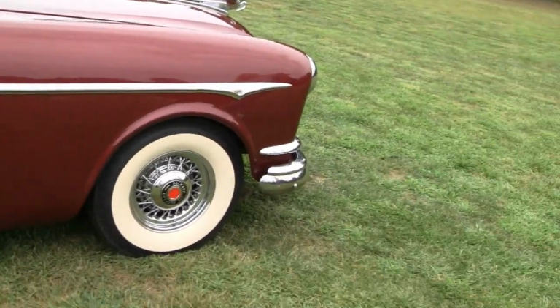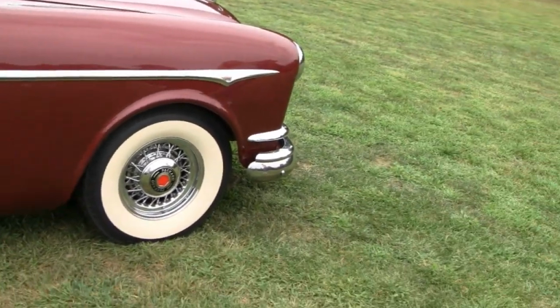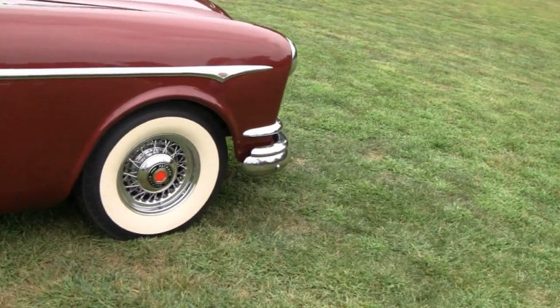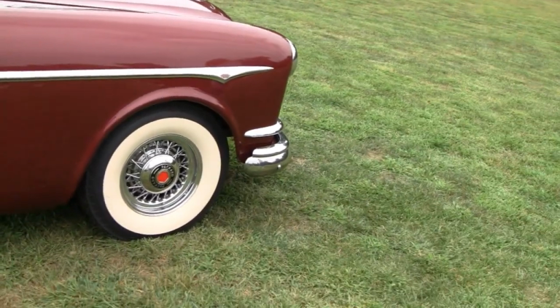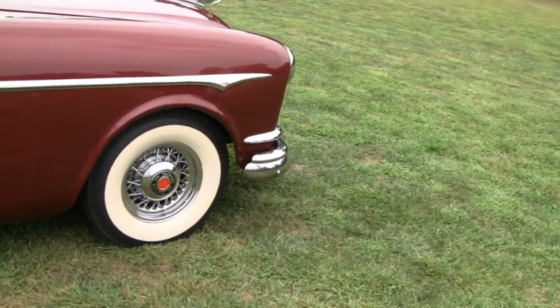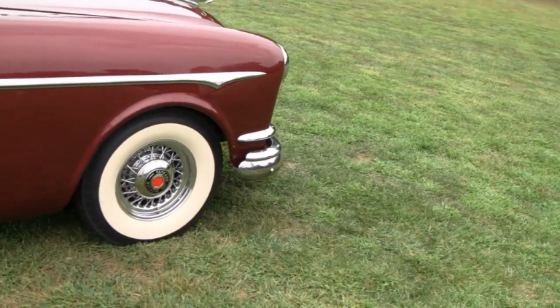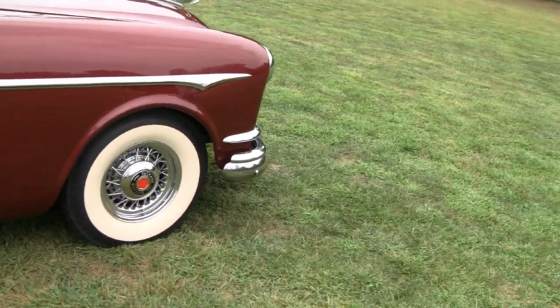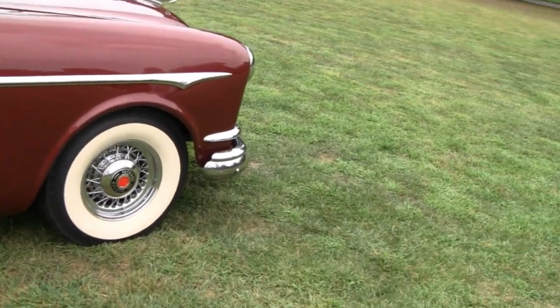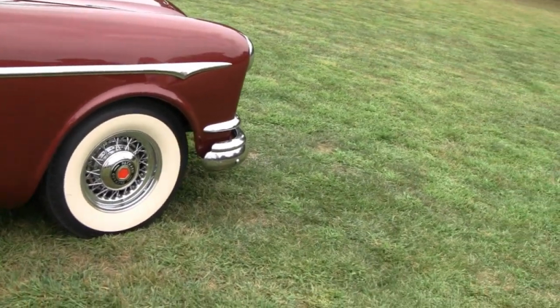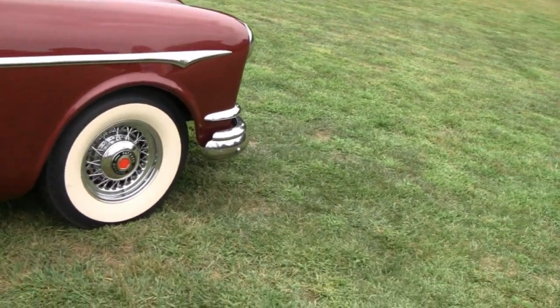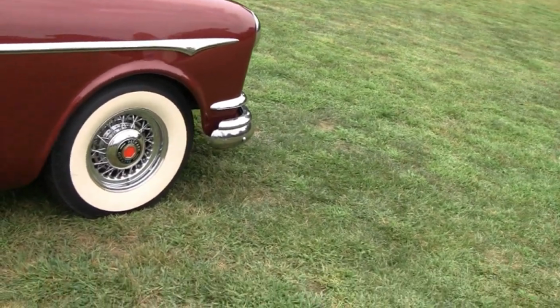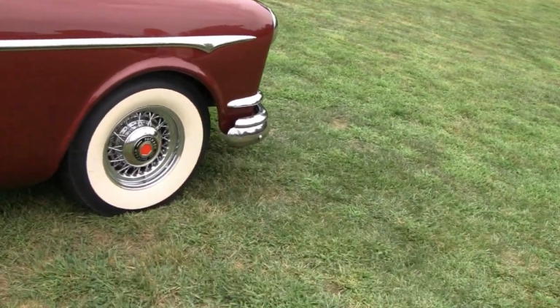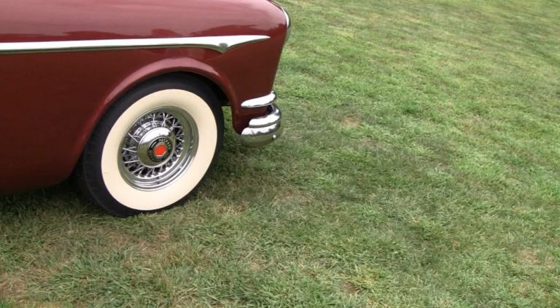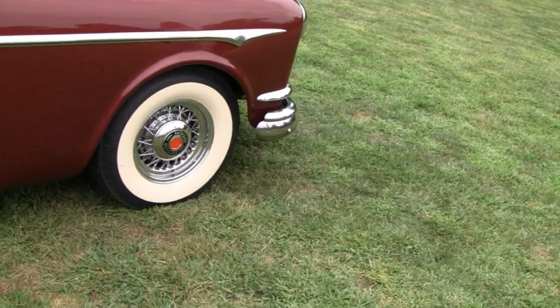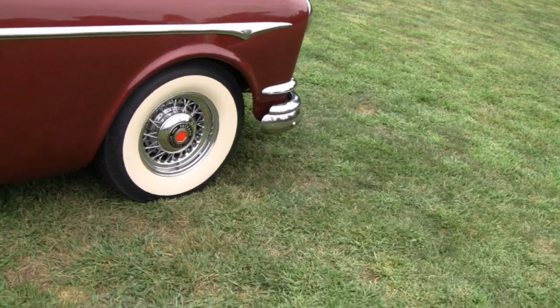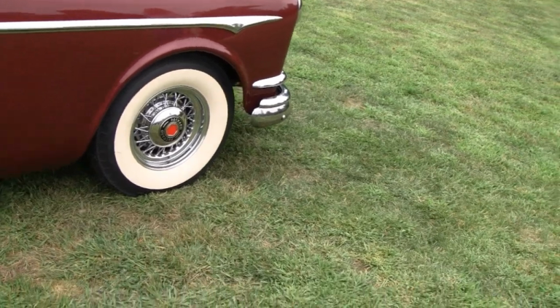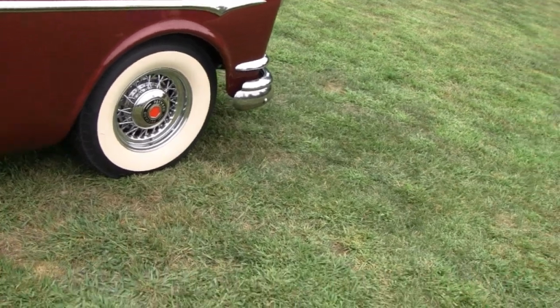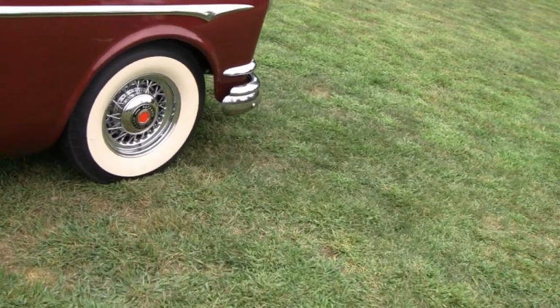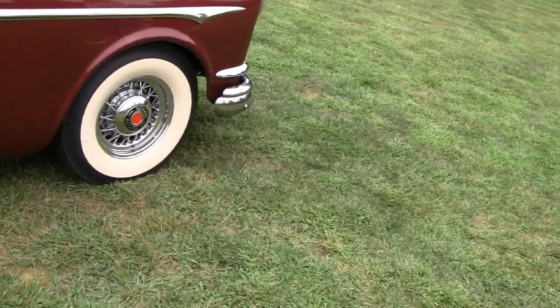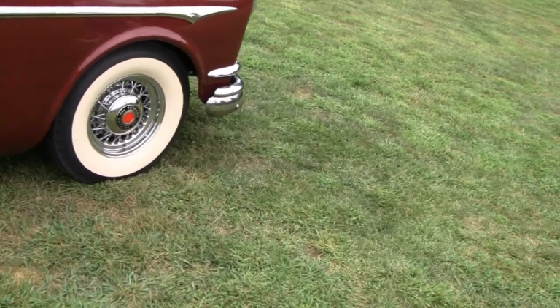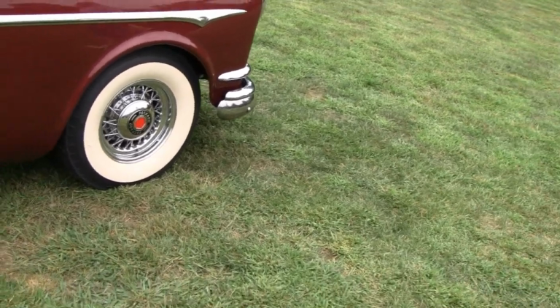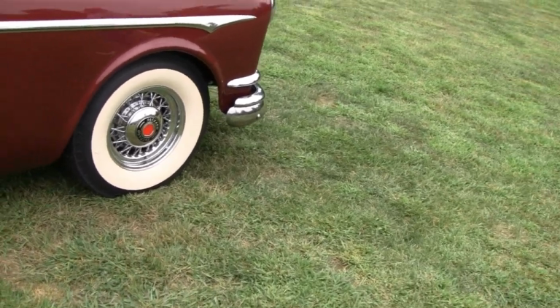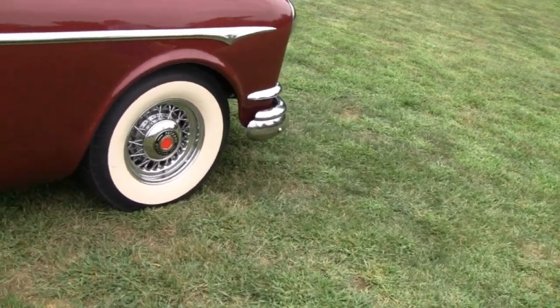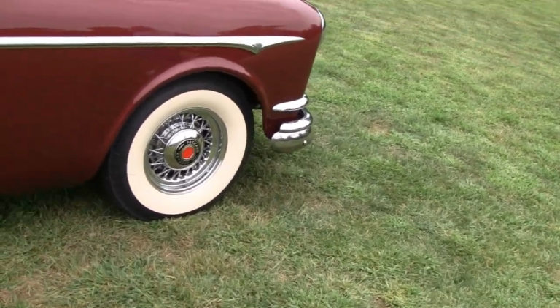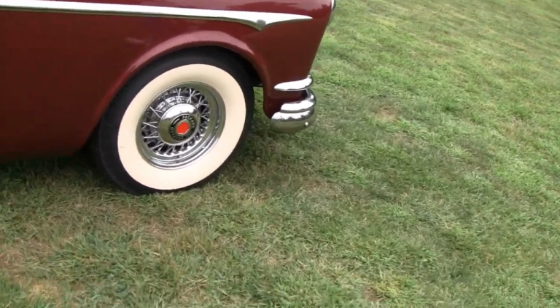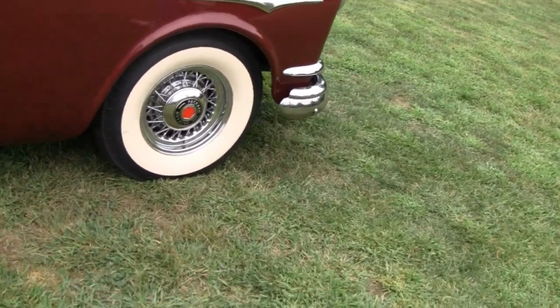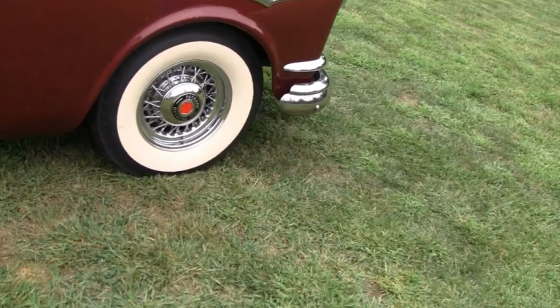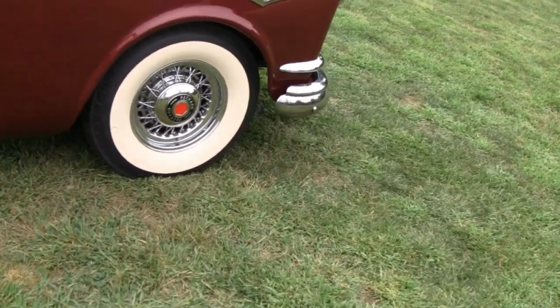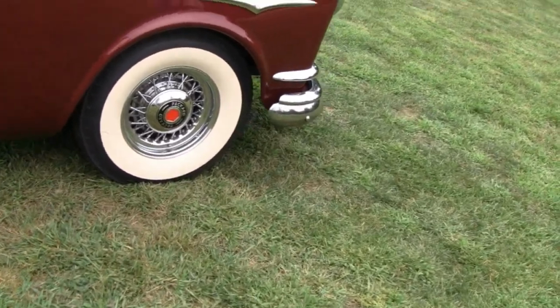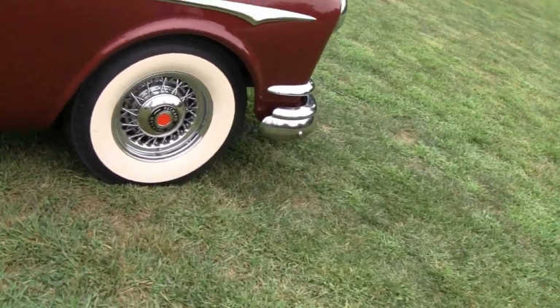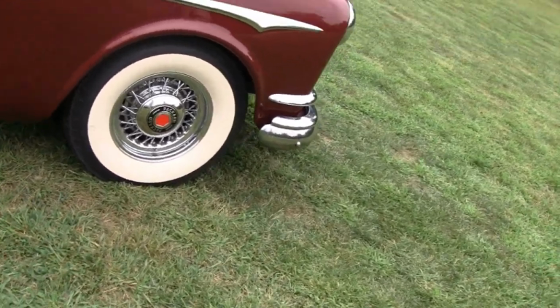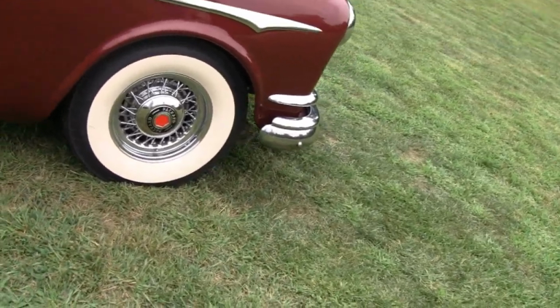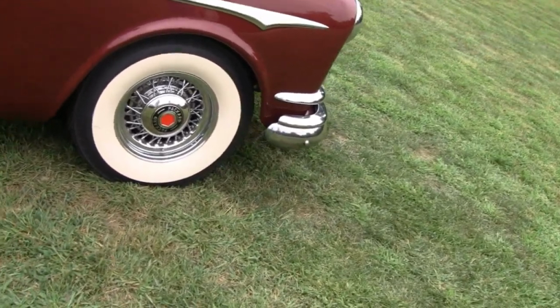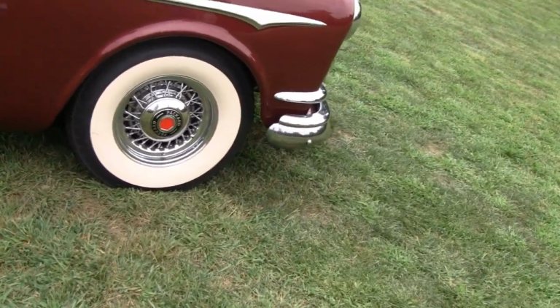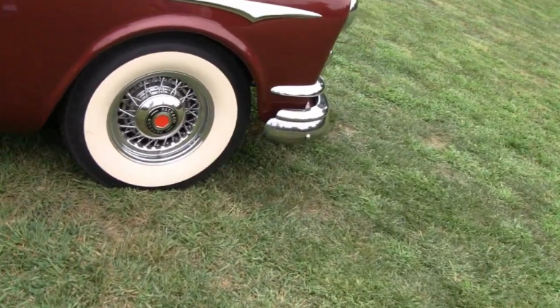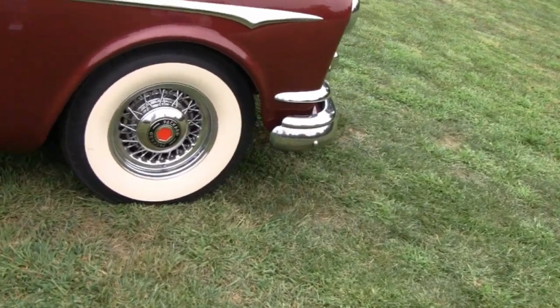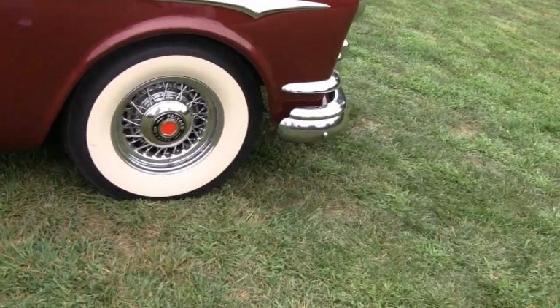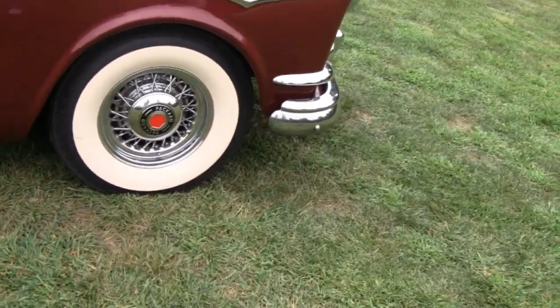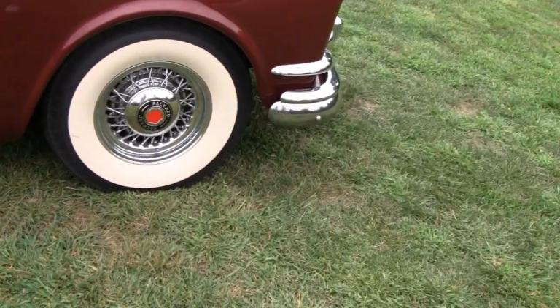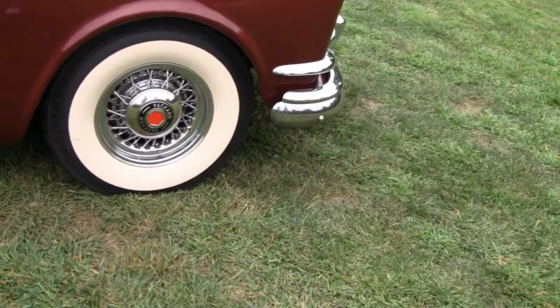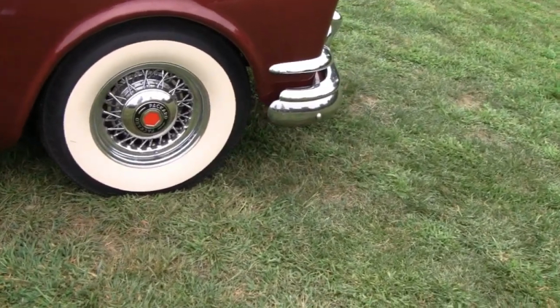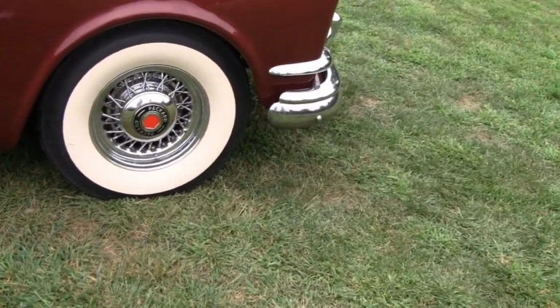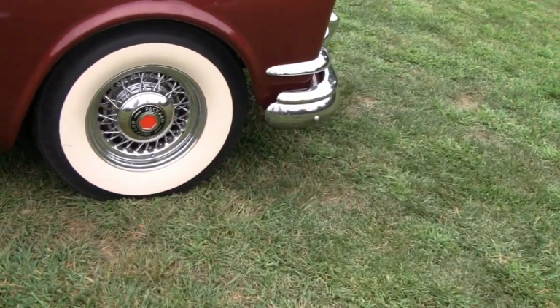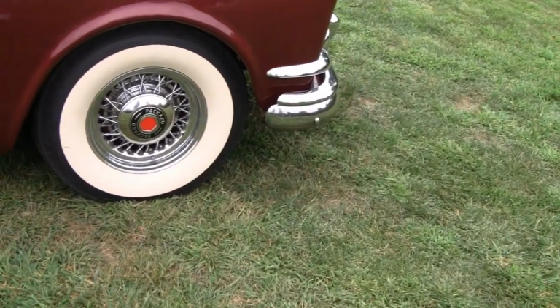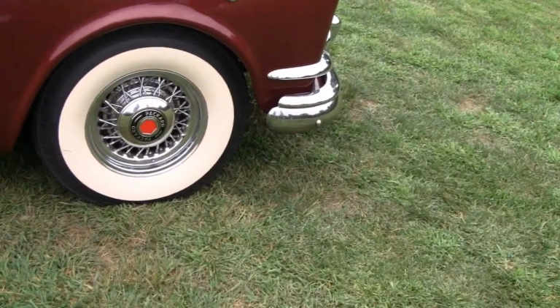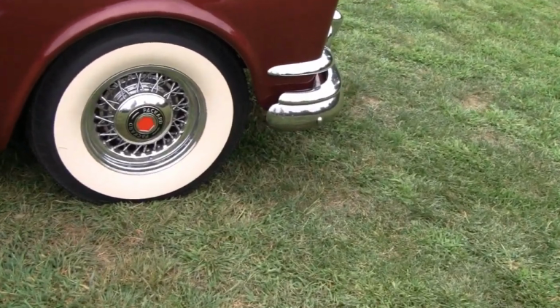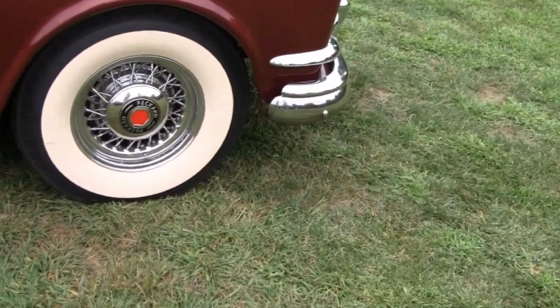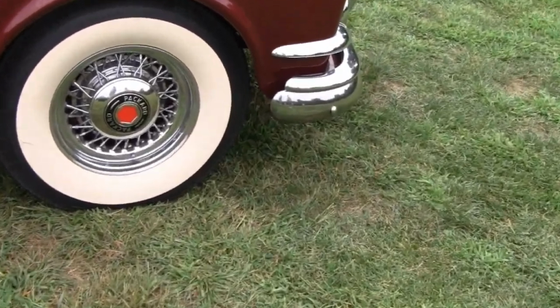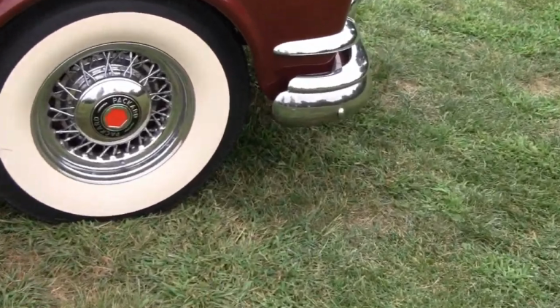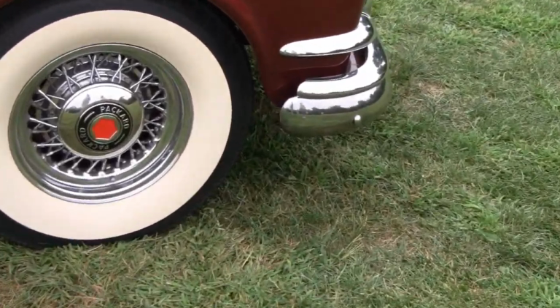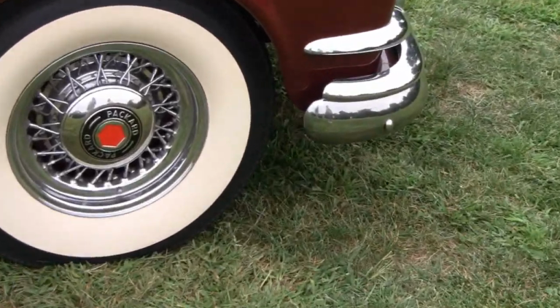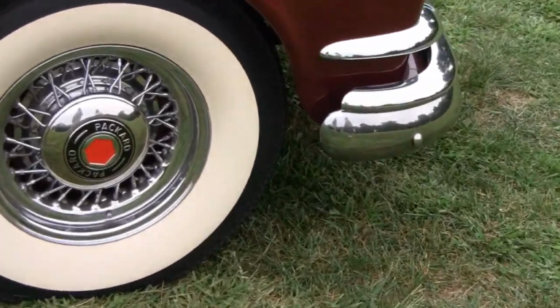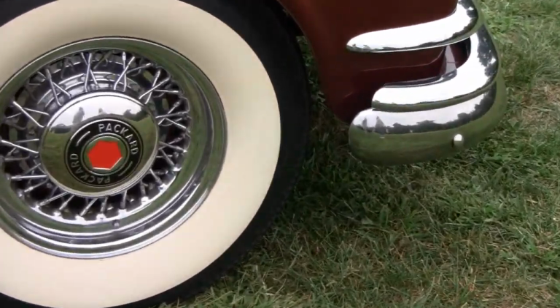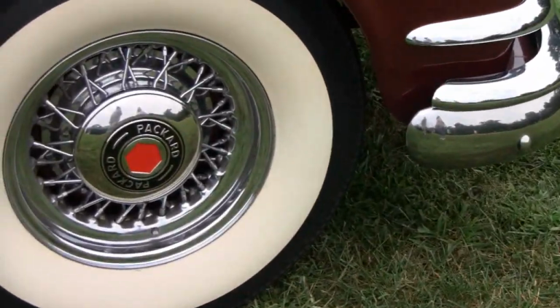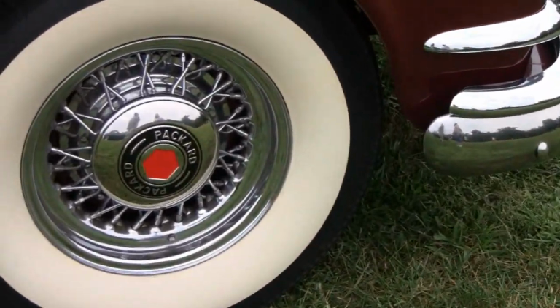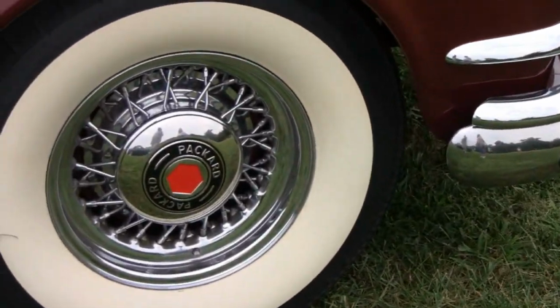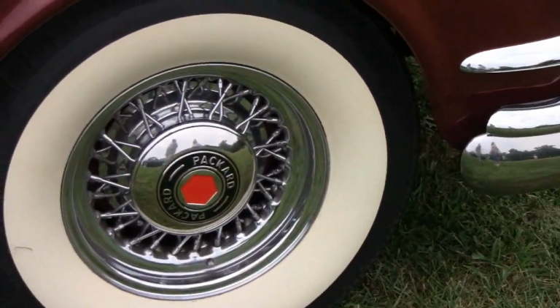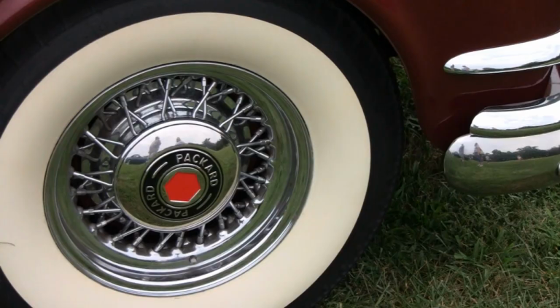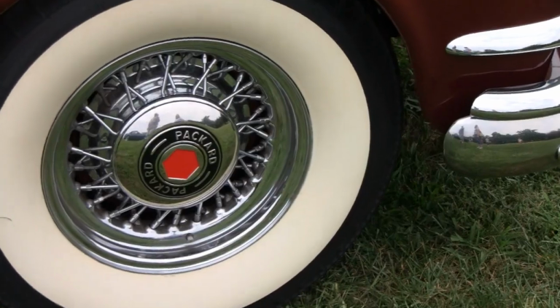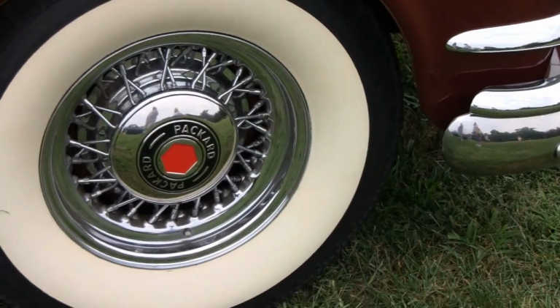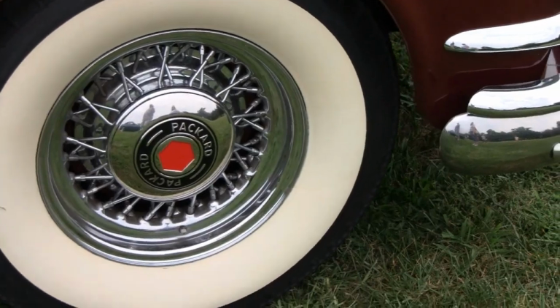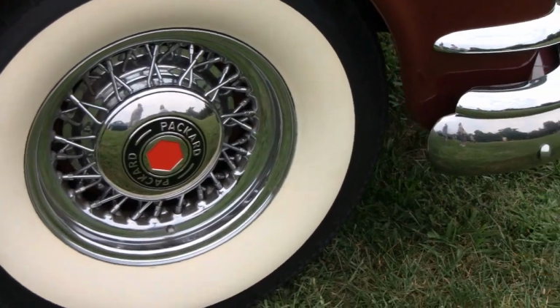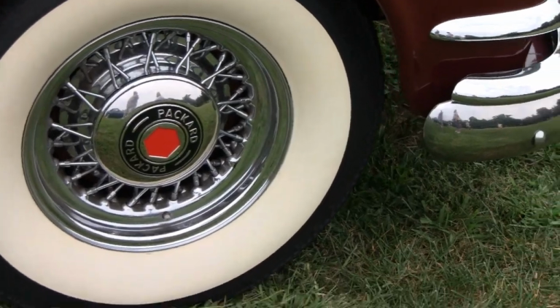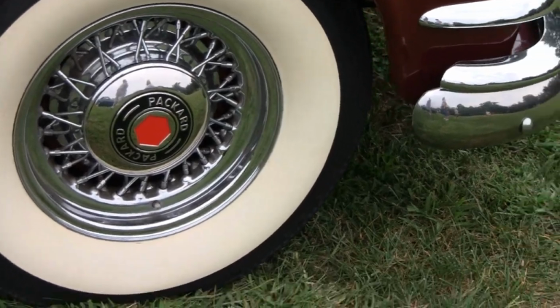Big gangster whitewalls. Spoke rims — not sure if they are real or not.